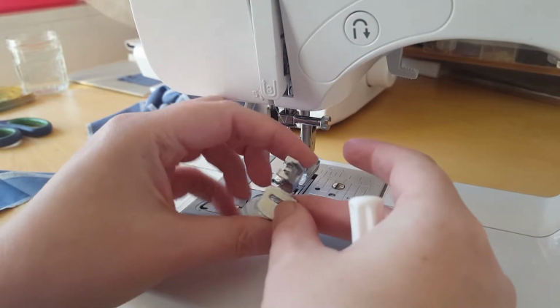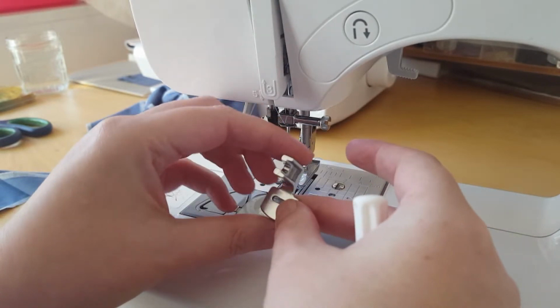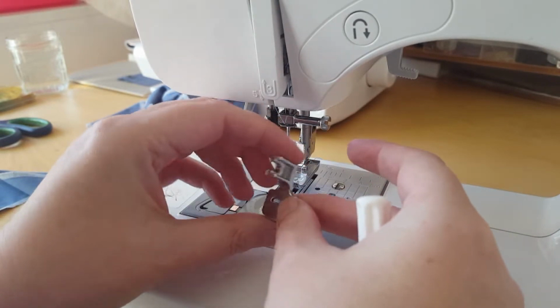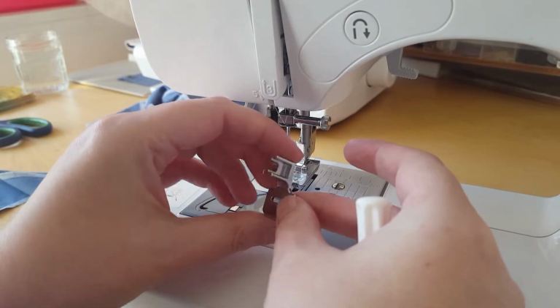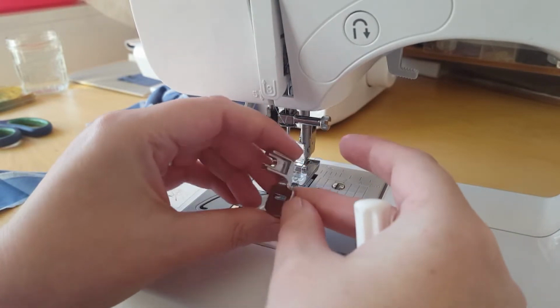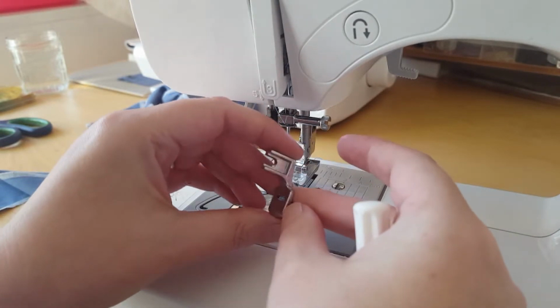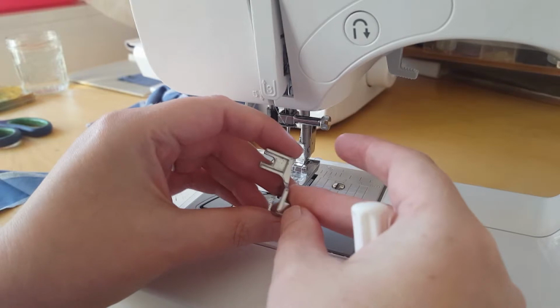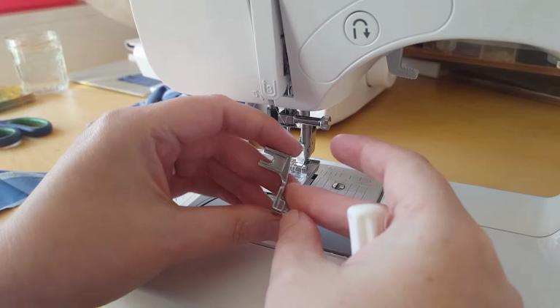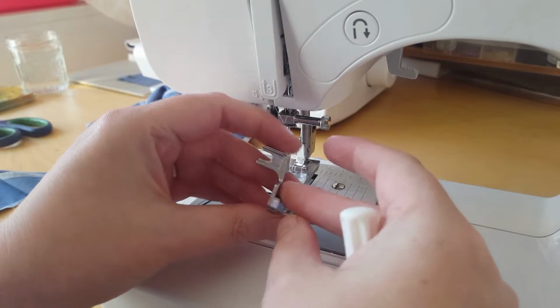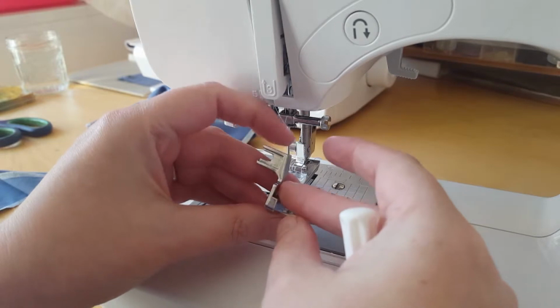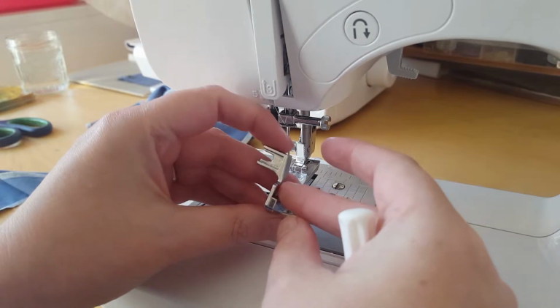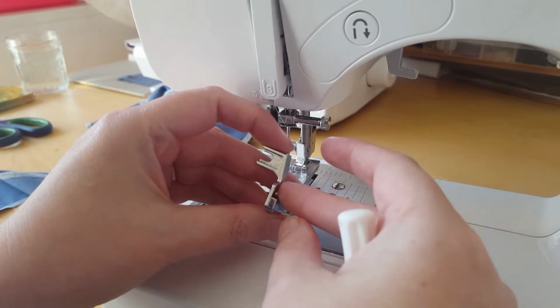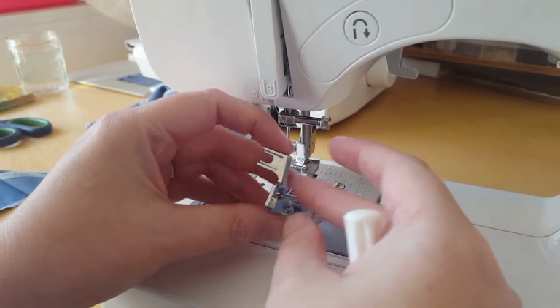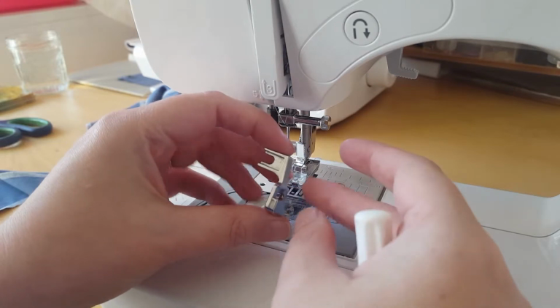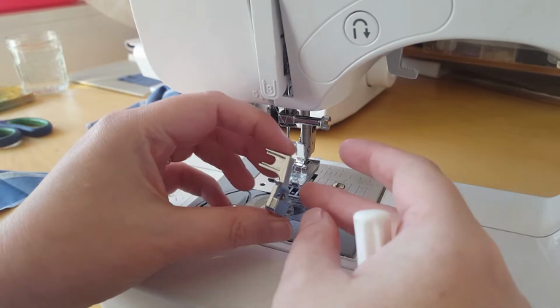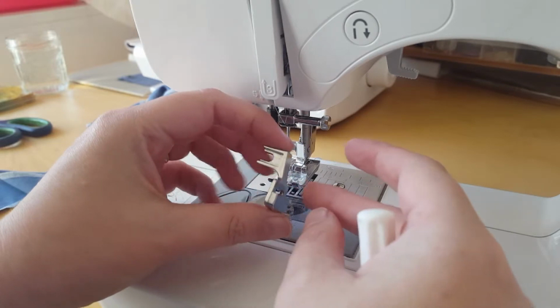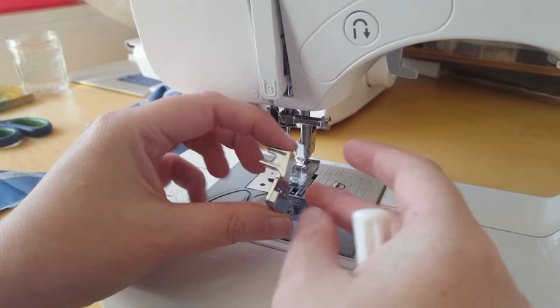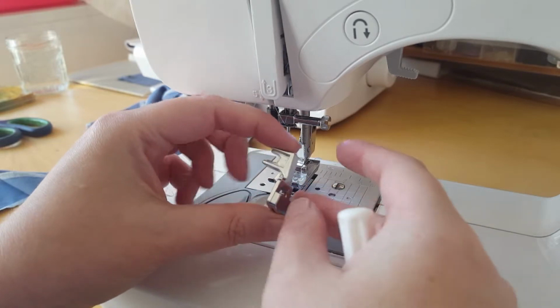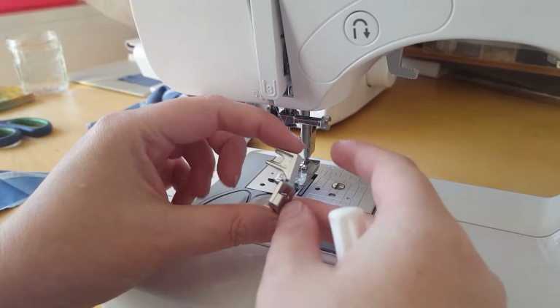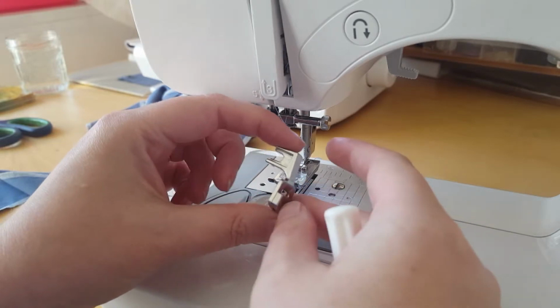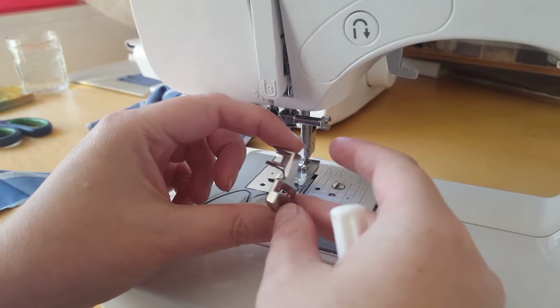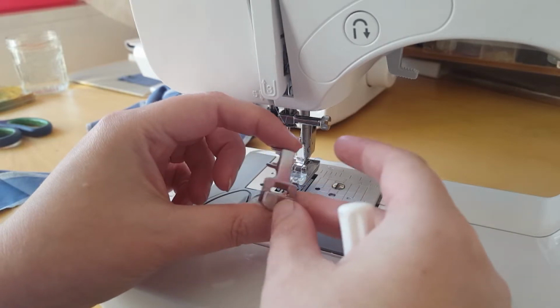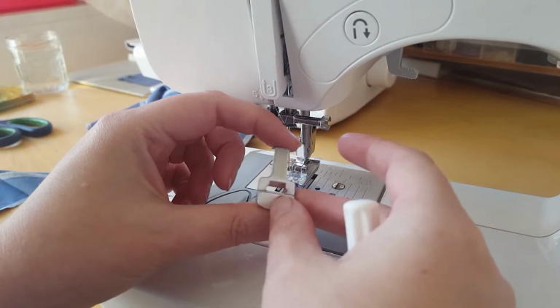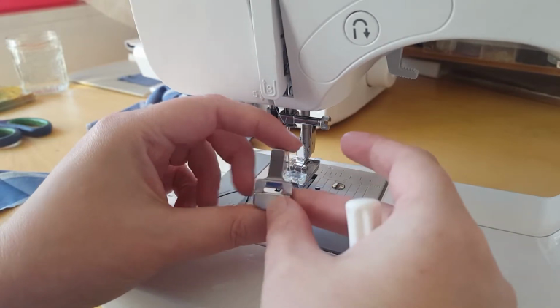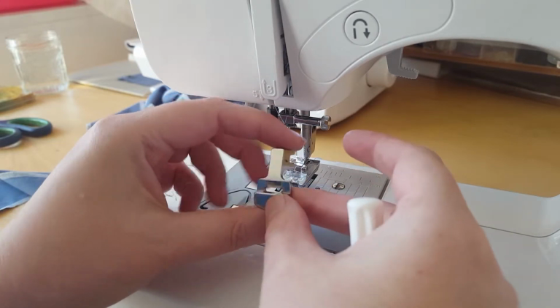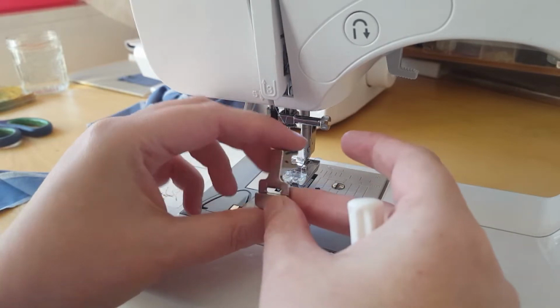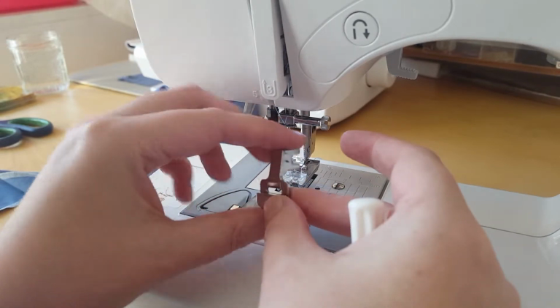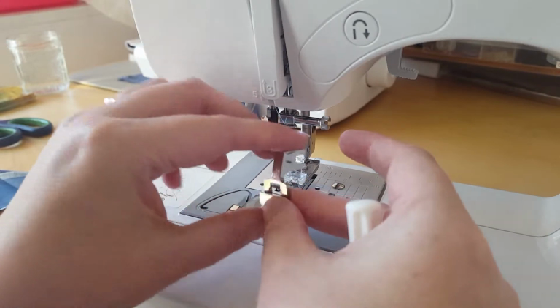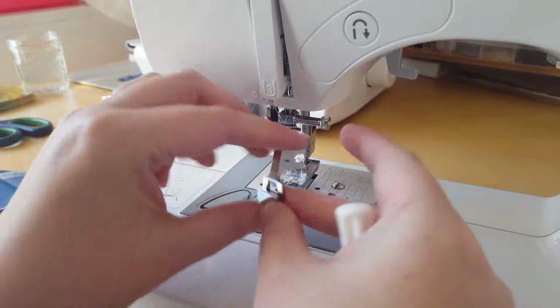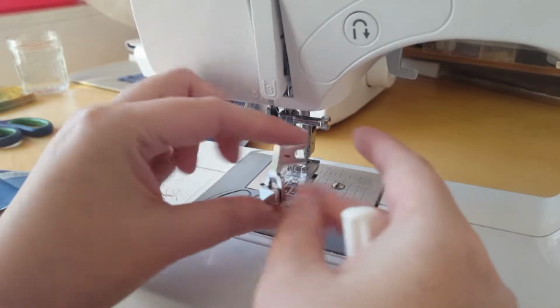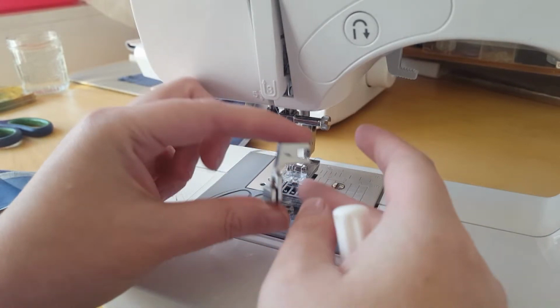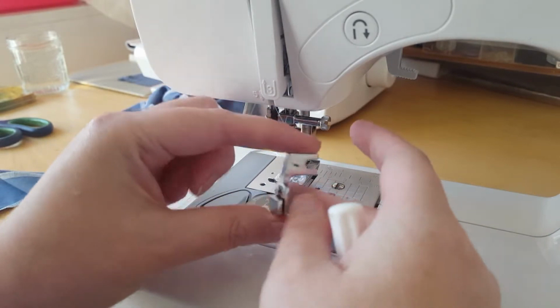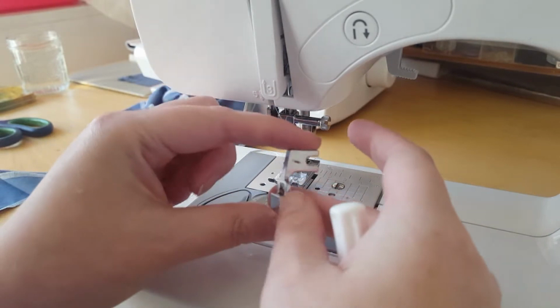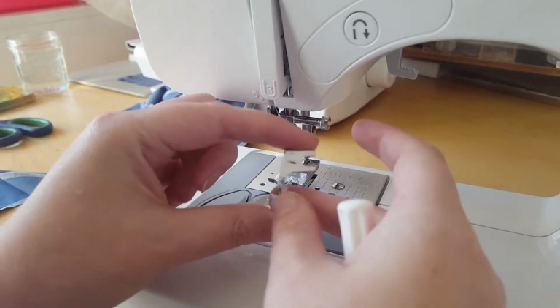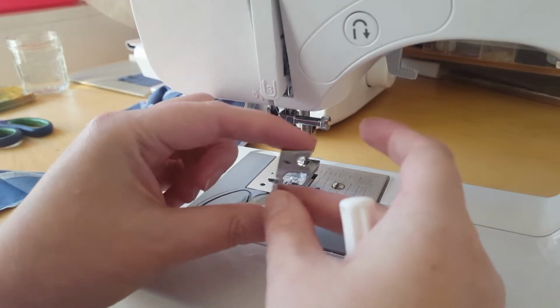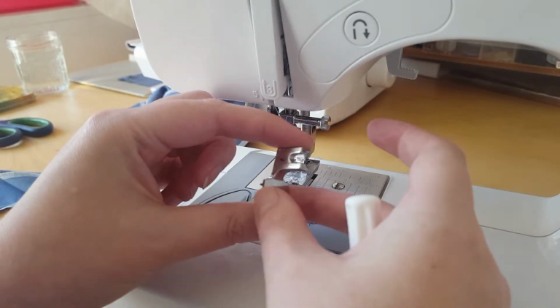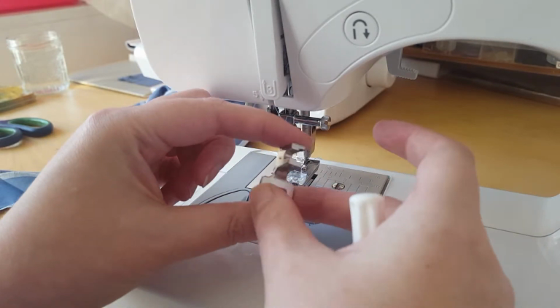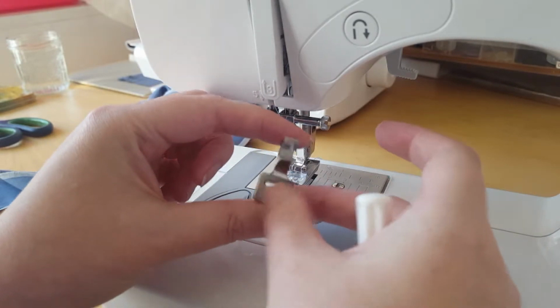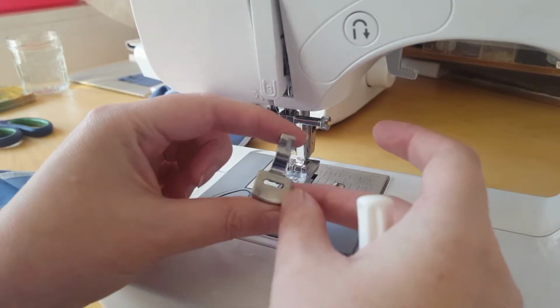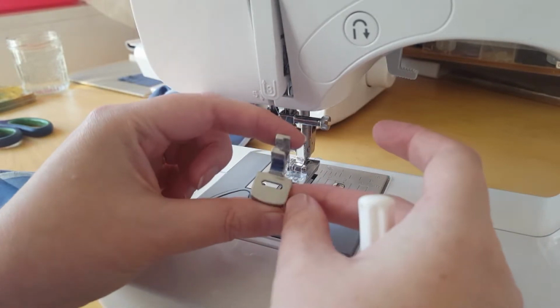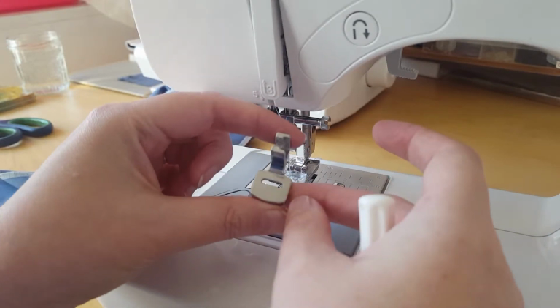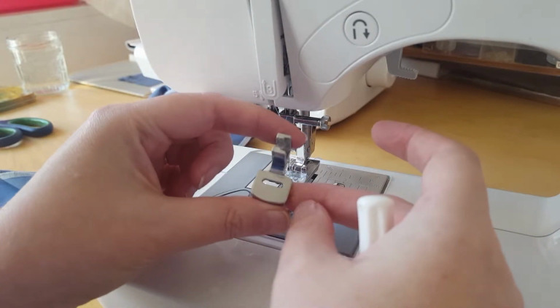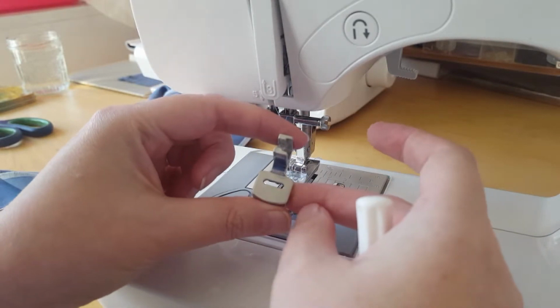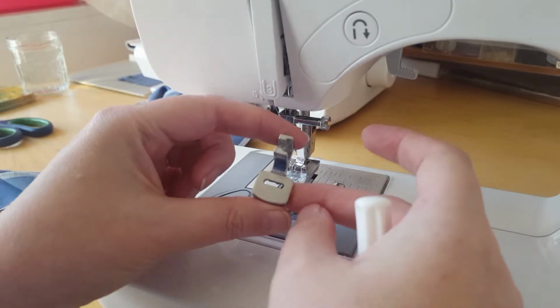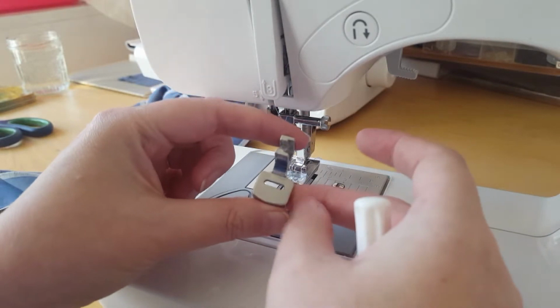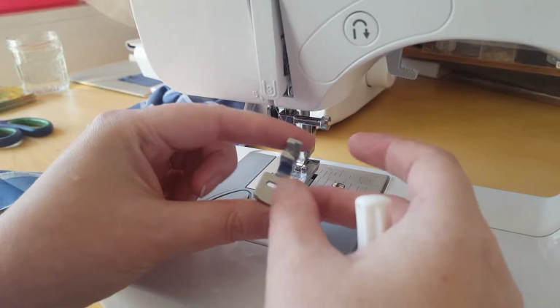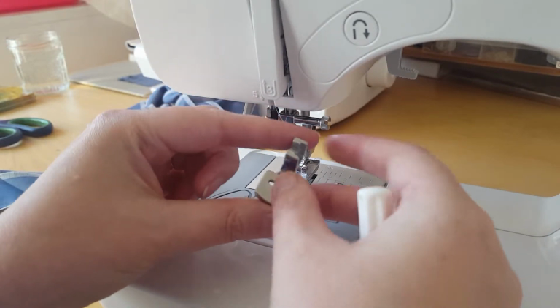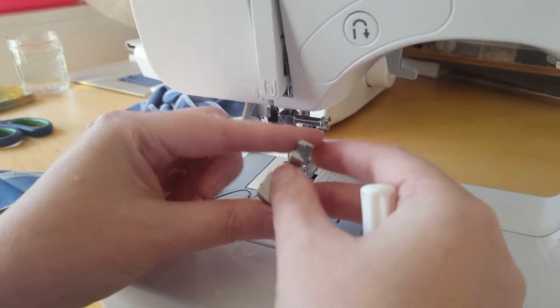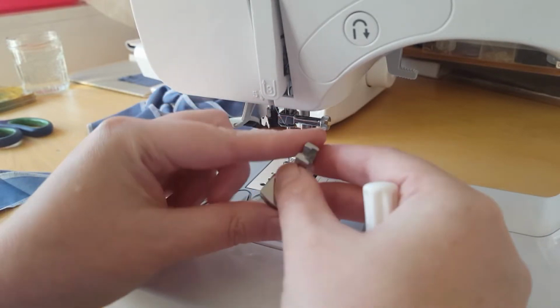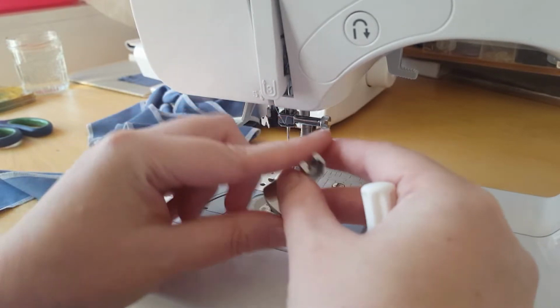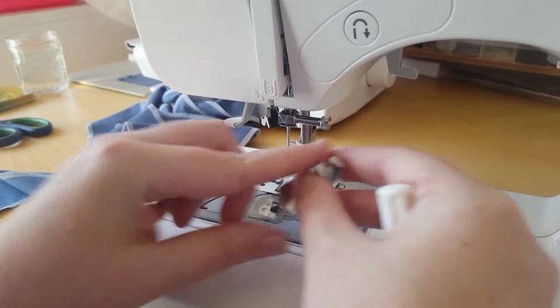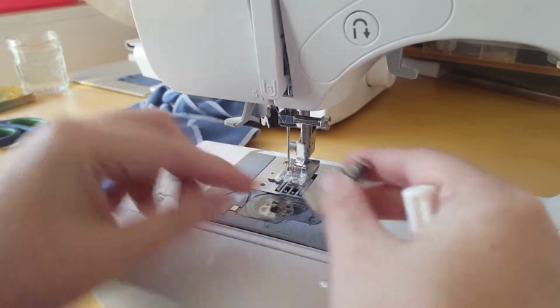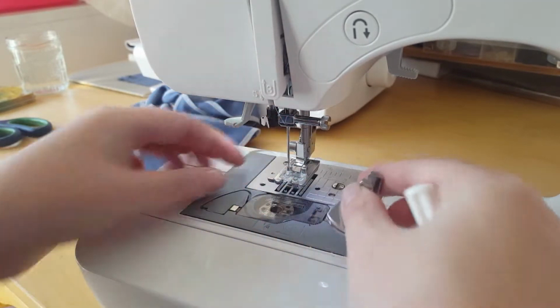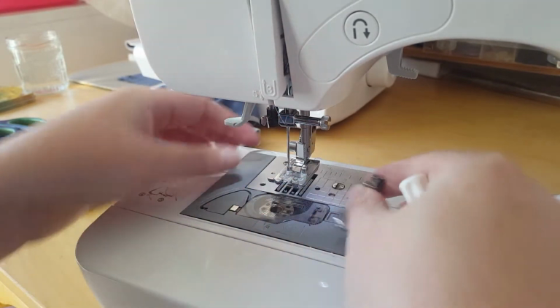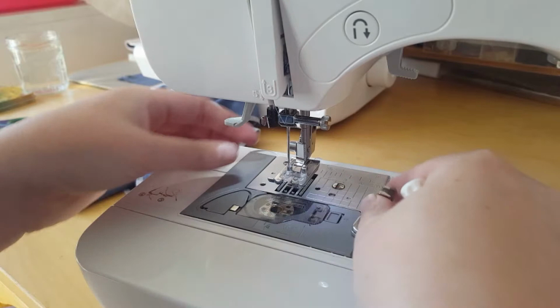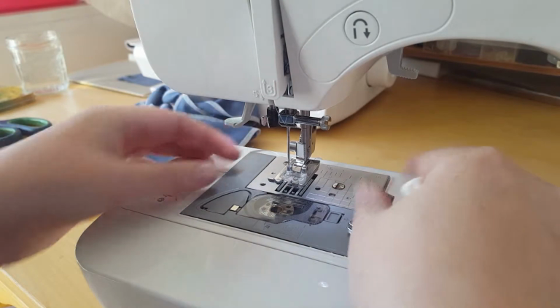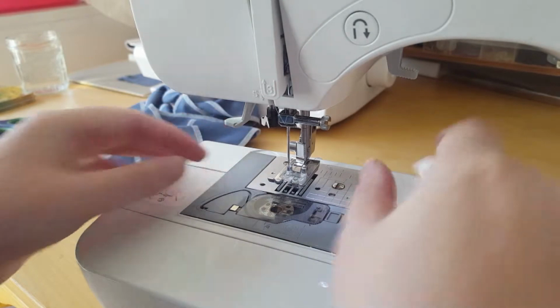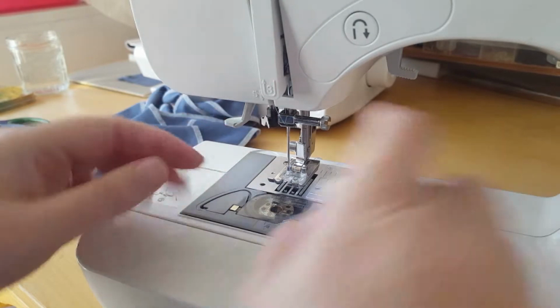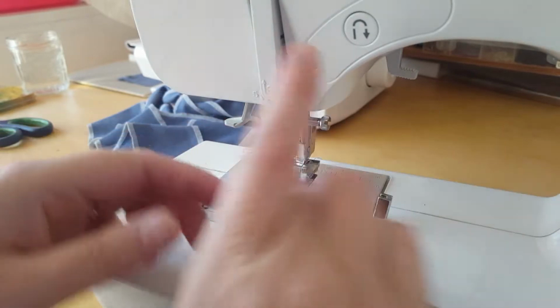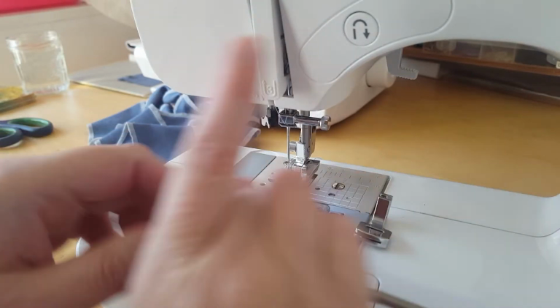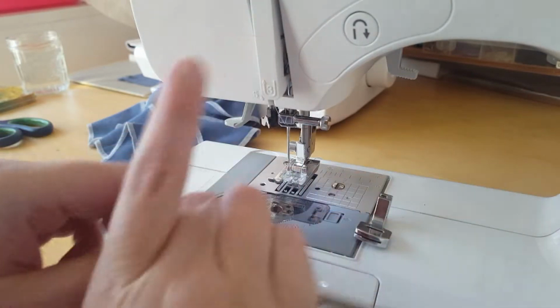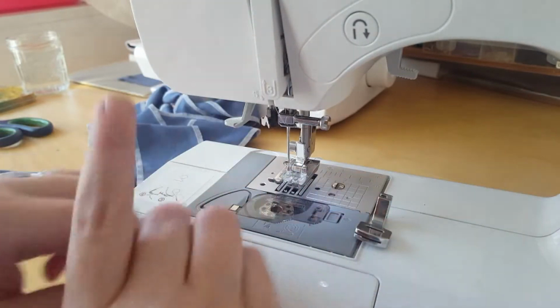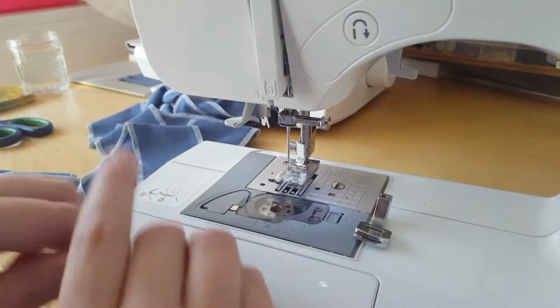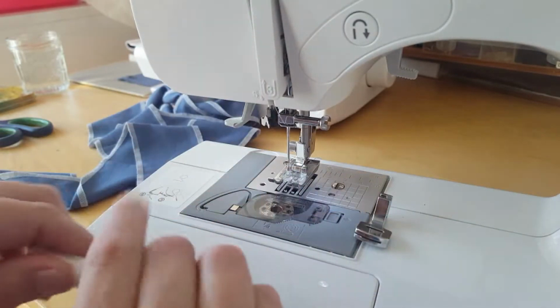I've found a lot of videos that don't show you the foot very well, so I'll show you from all angles. Now I'm going to put it on.